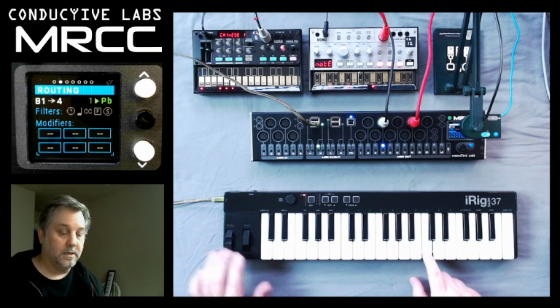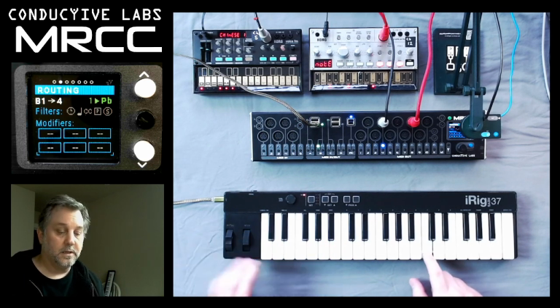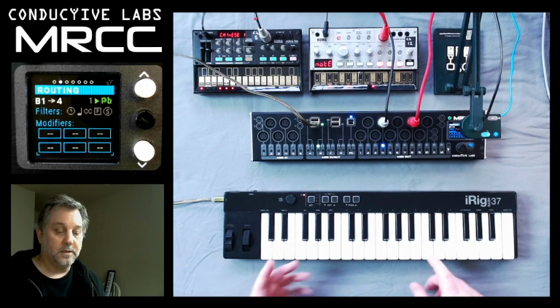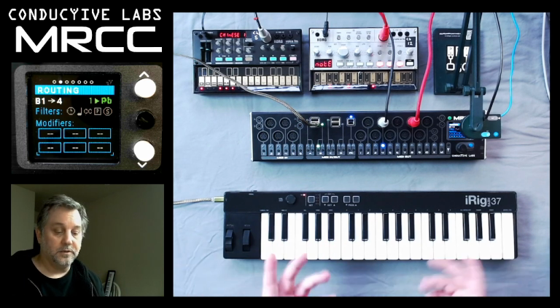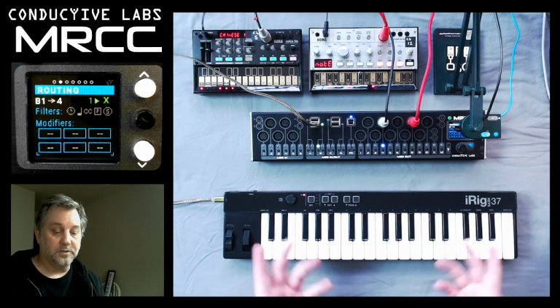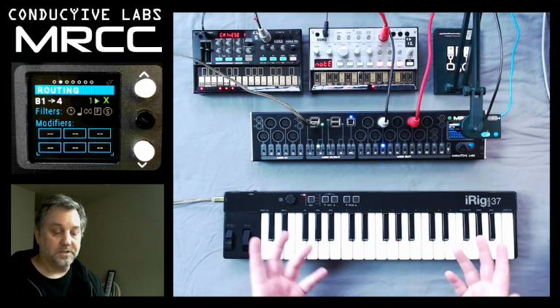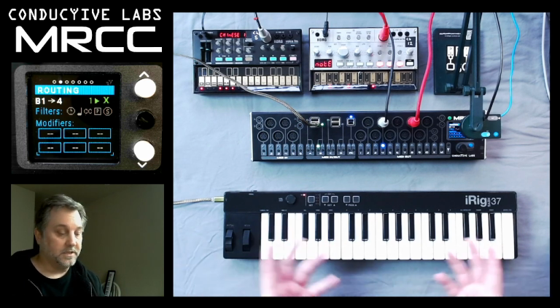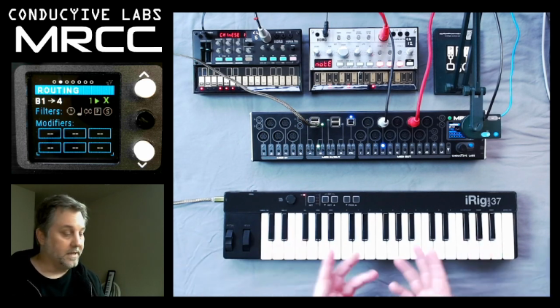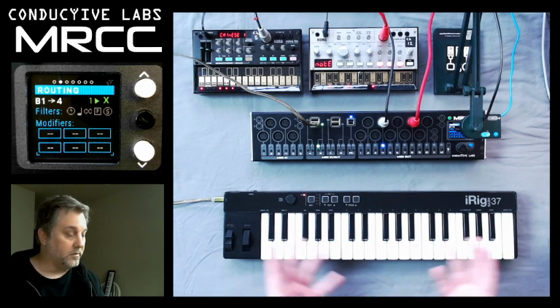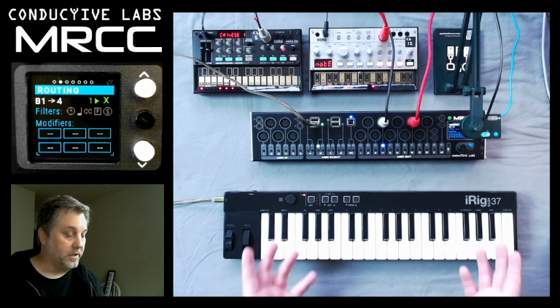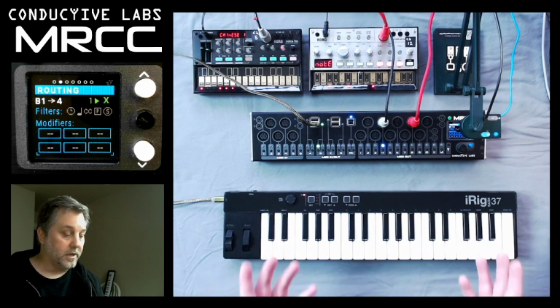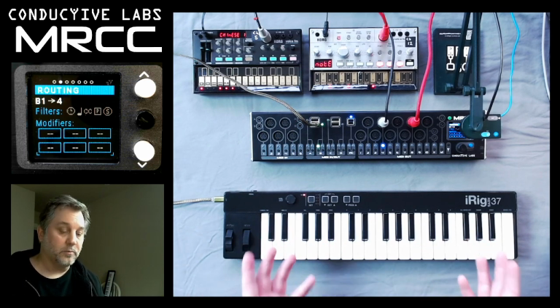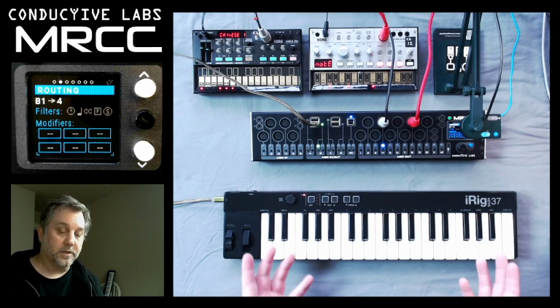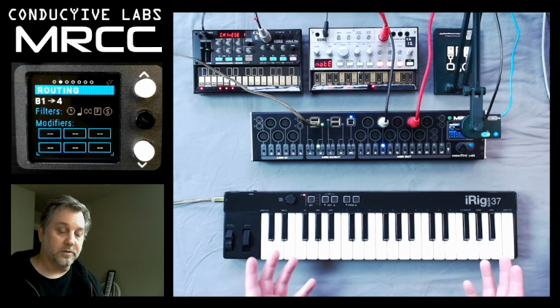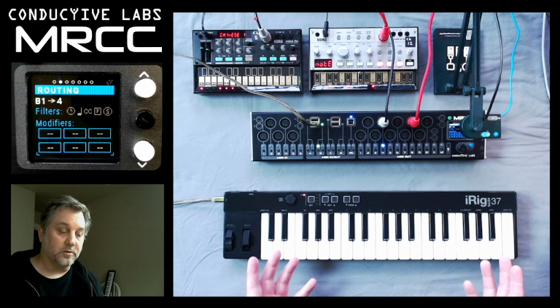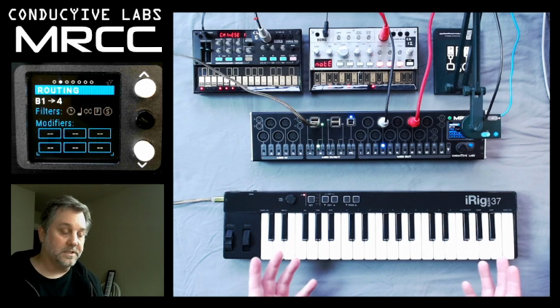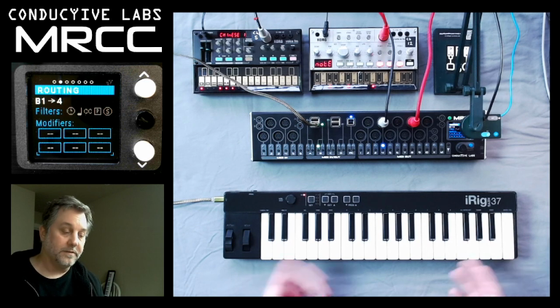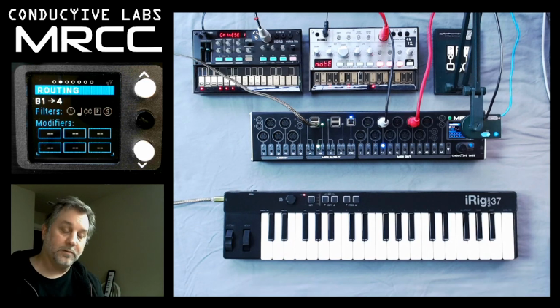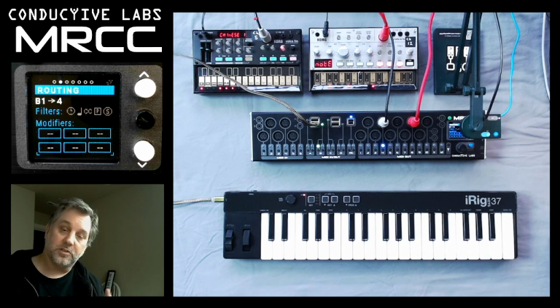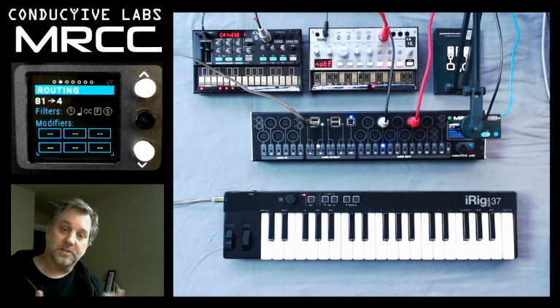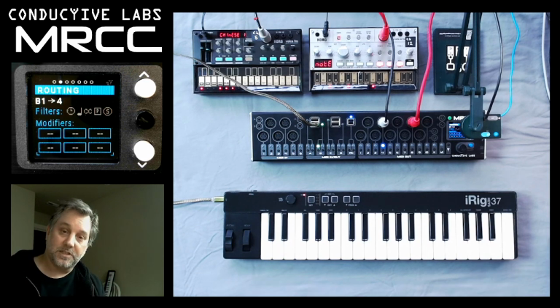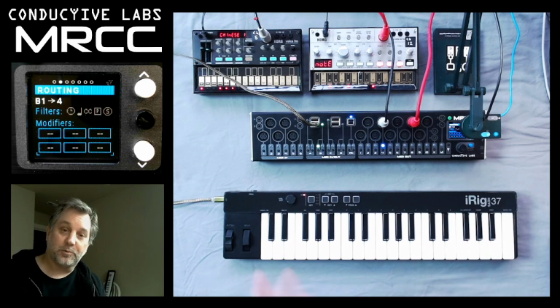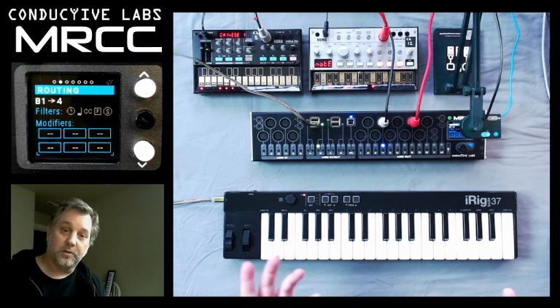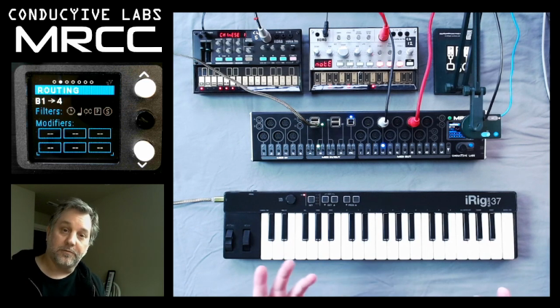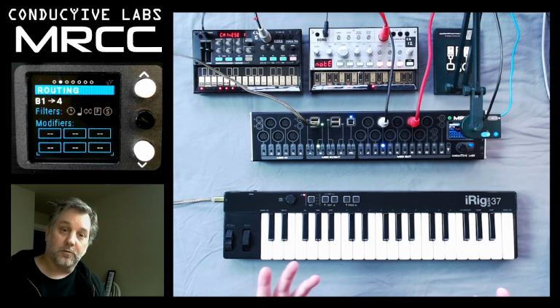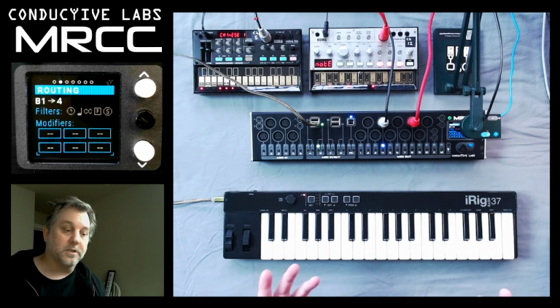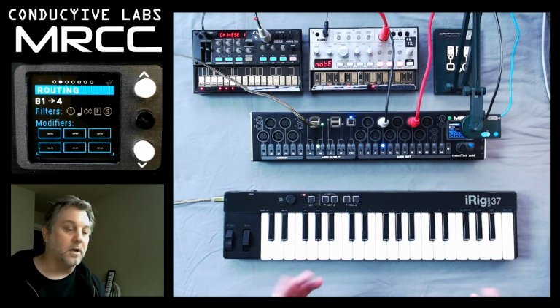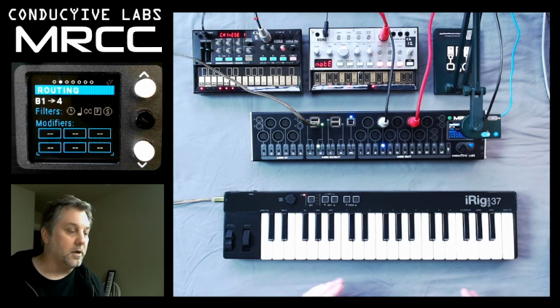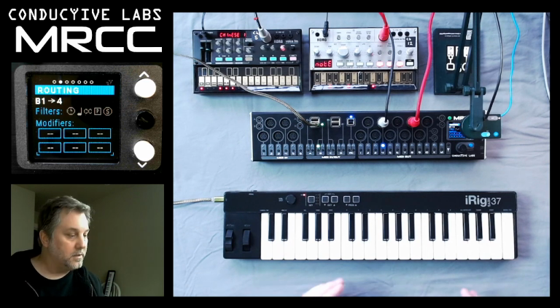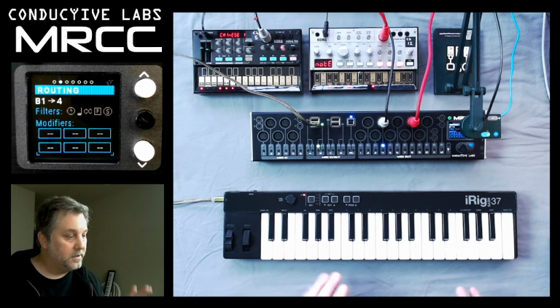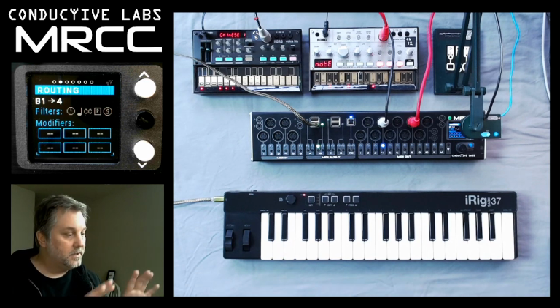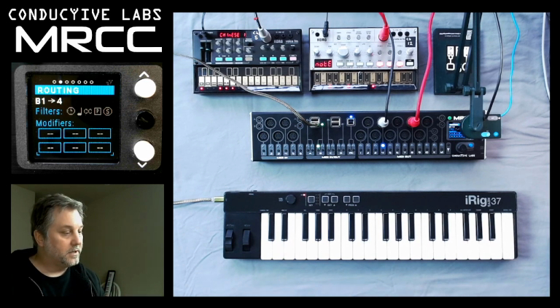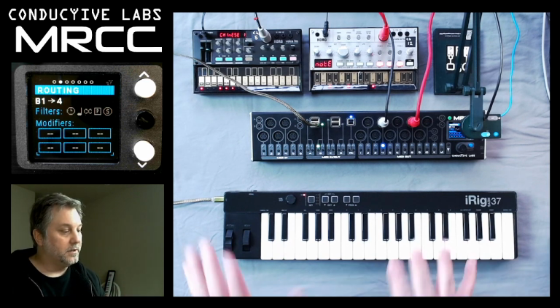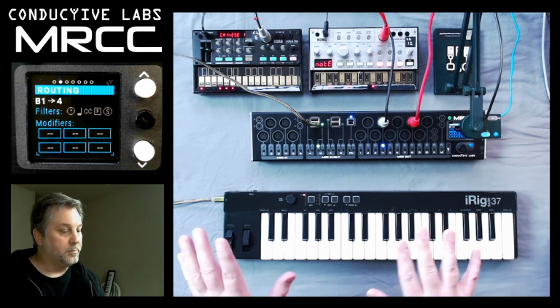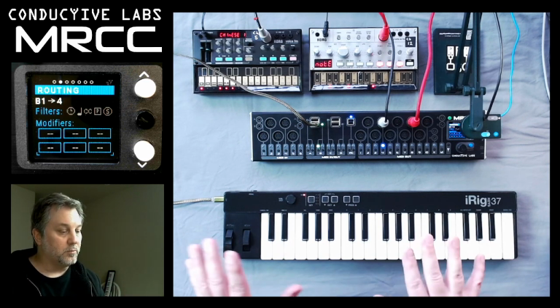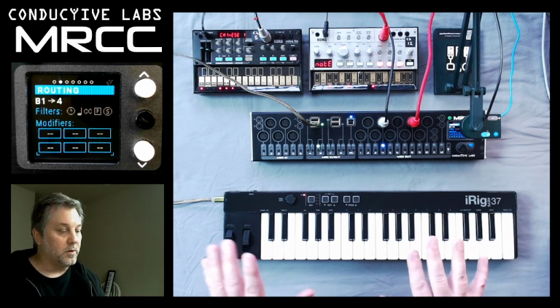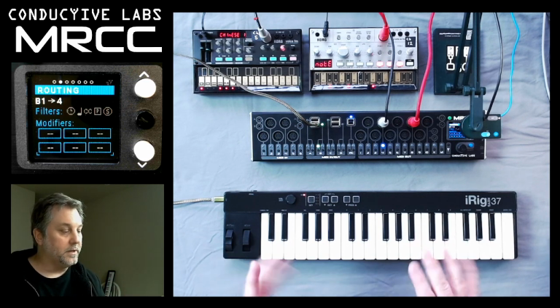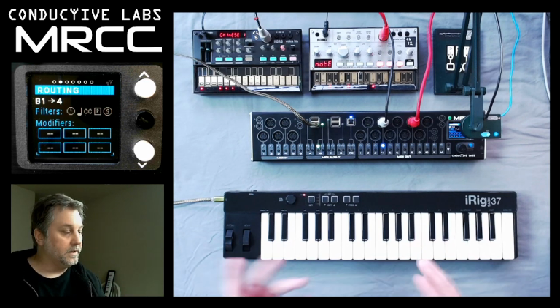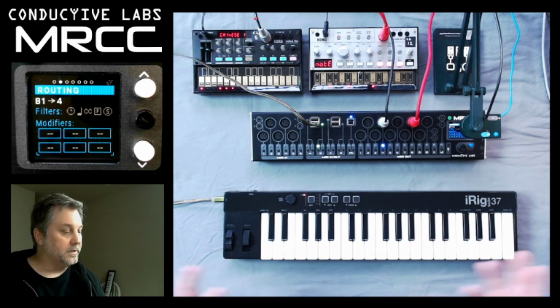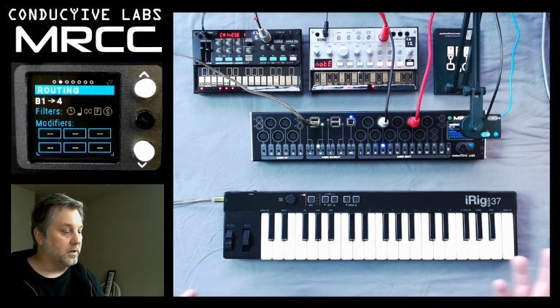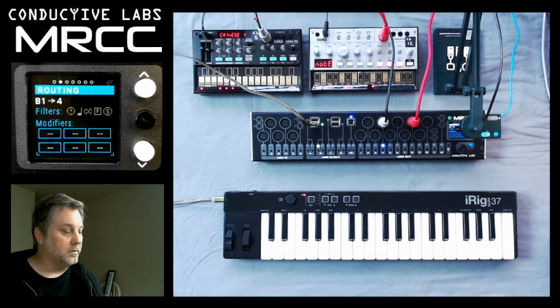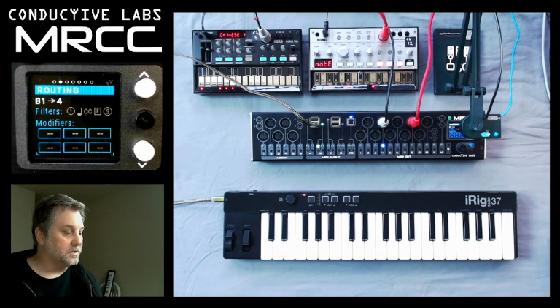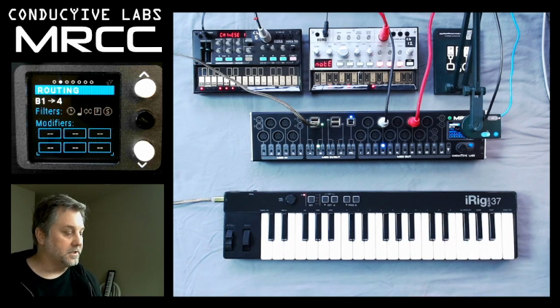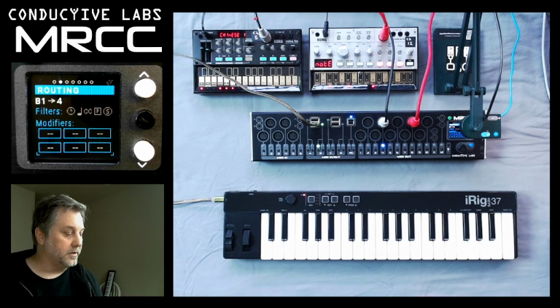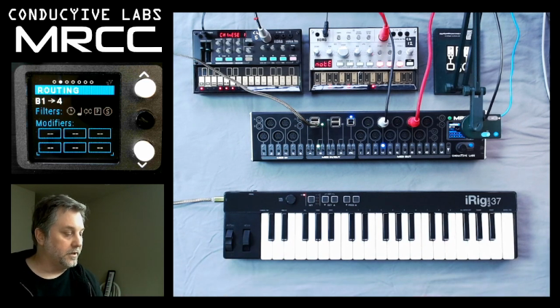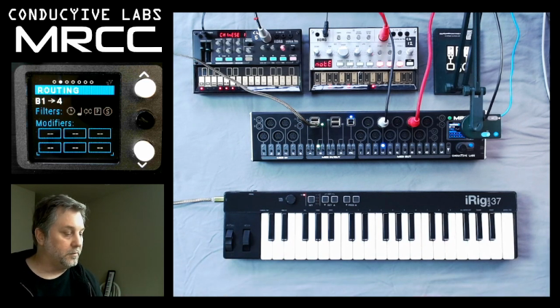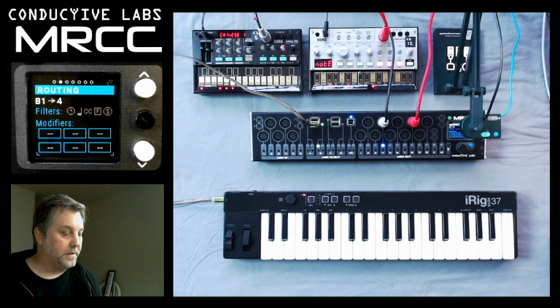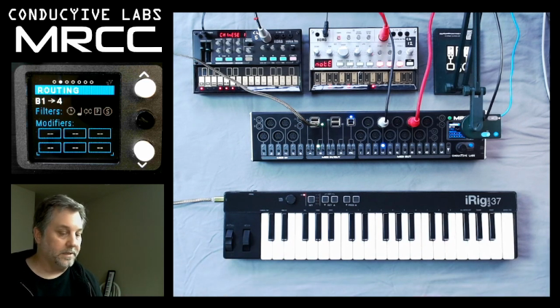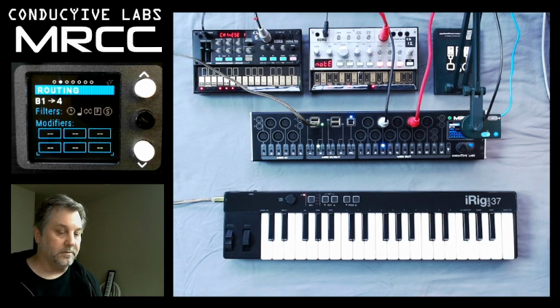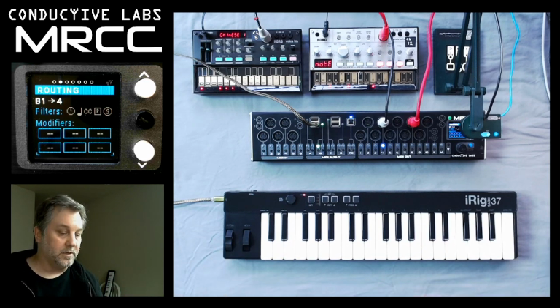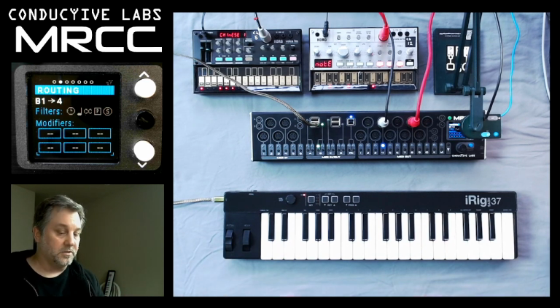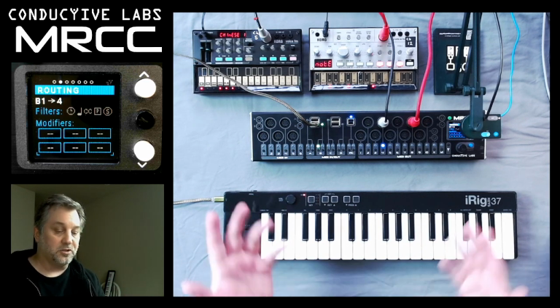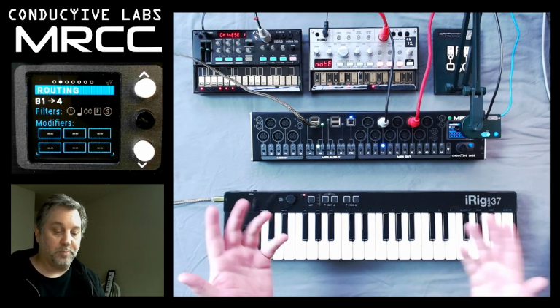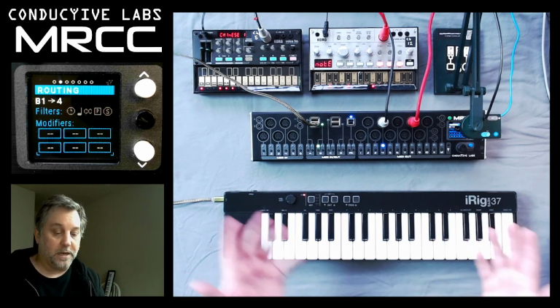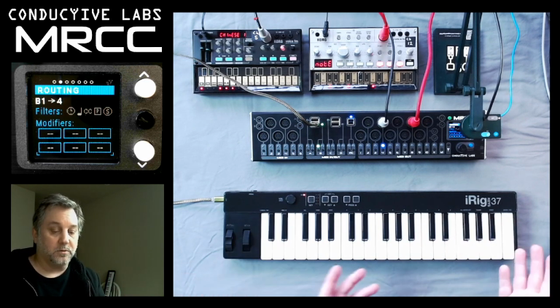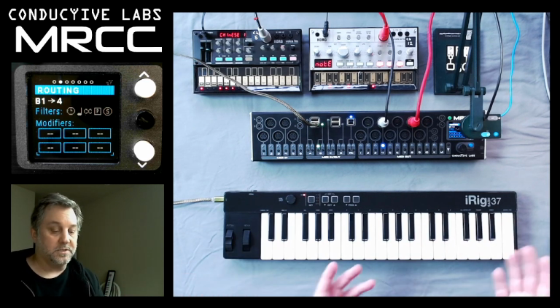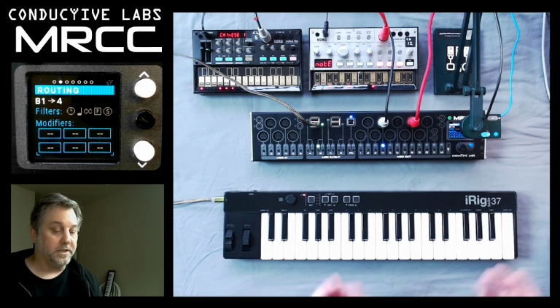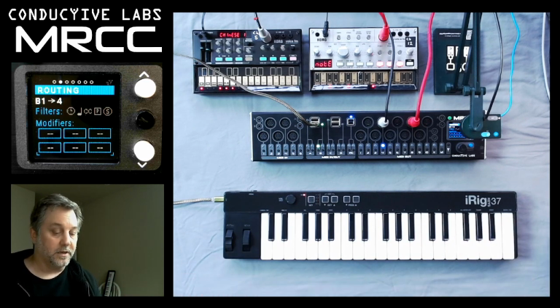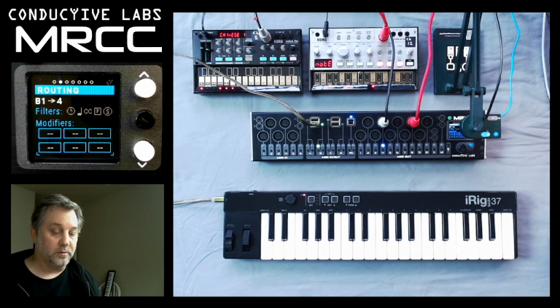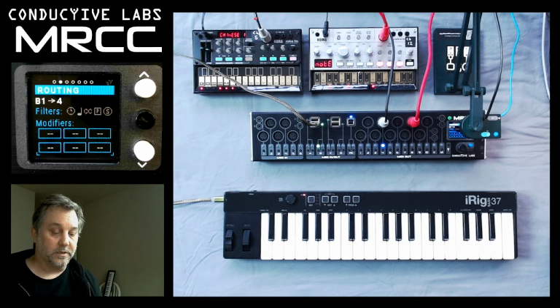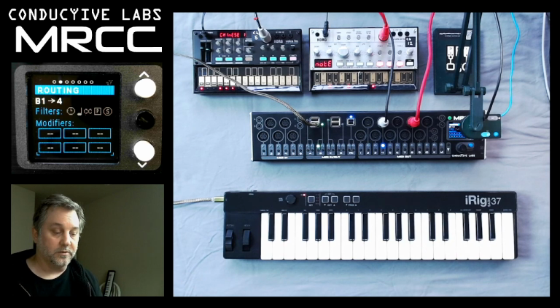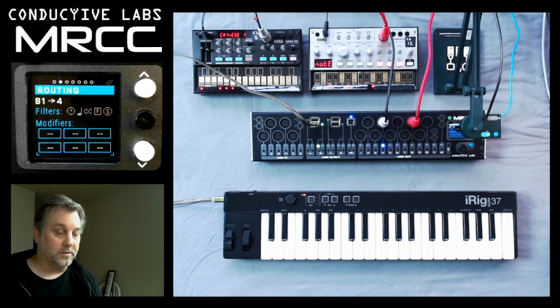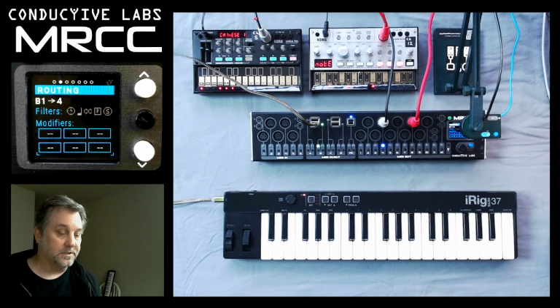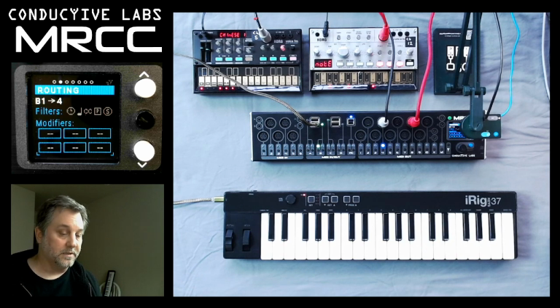And you see now the iRig 37, which is typically for a DAW, can be run in a DAW-less scenario, and it also powers the iRig 37.